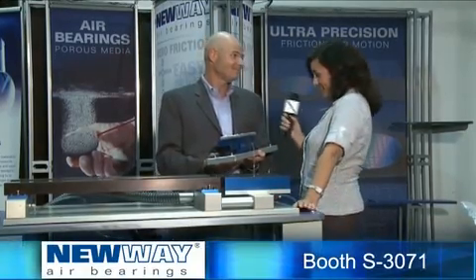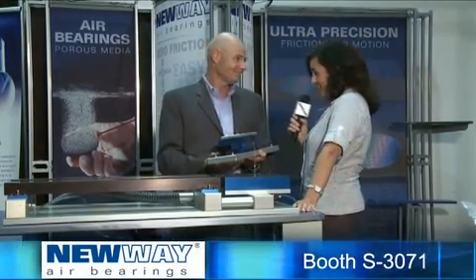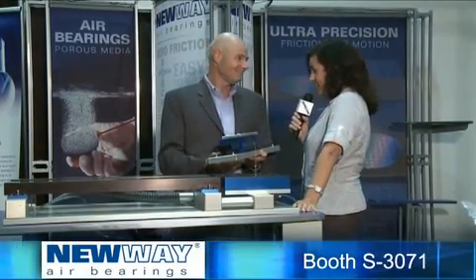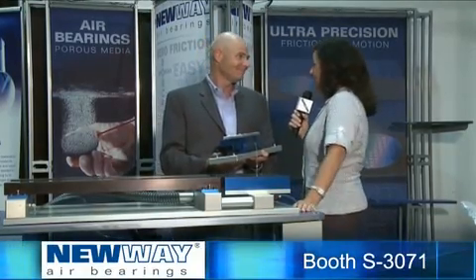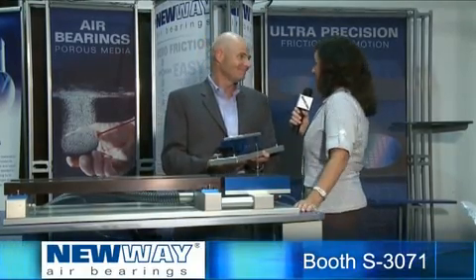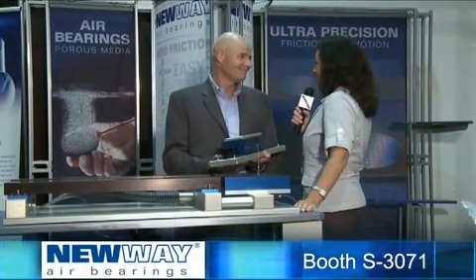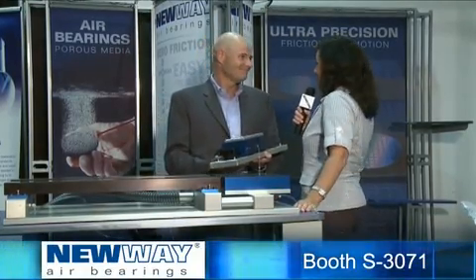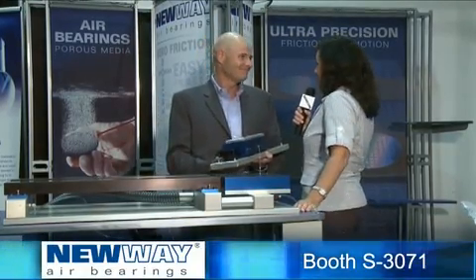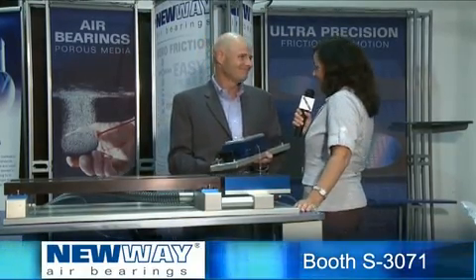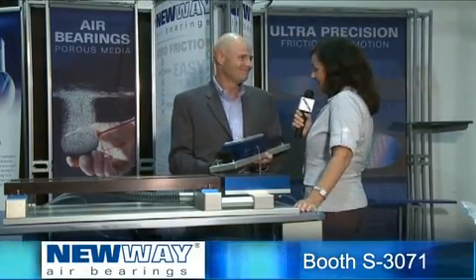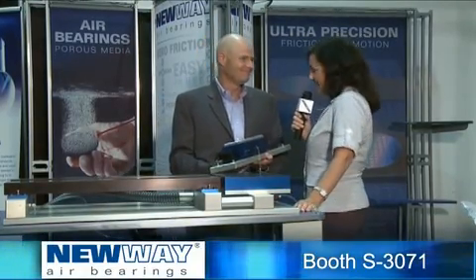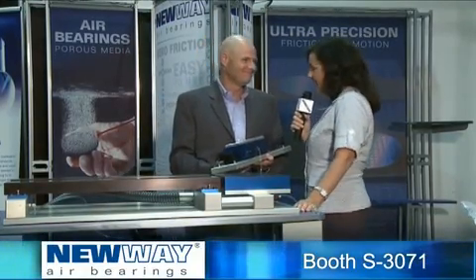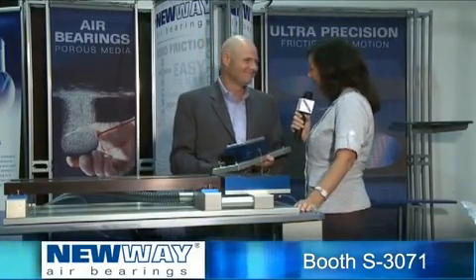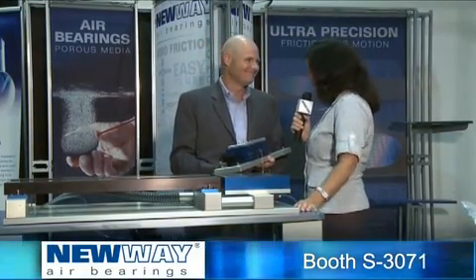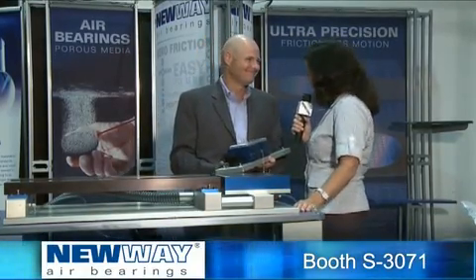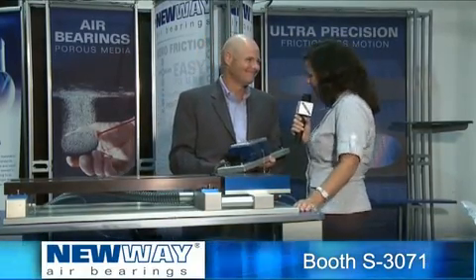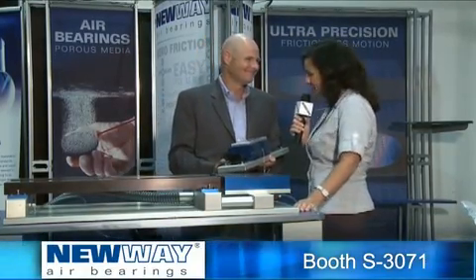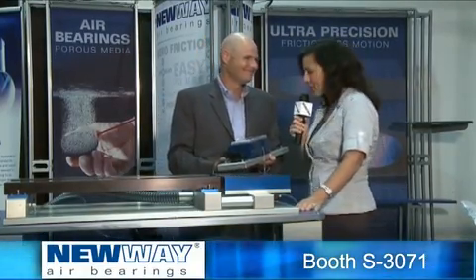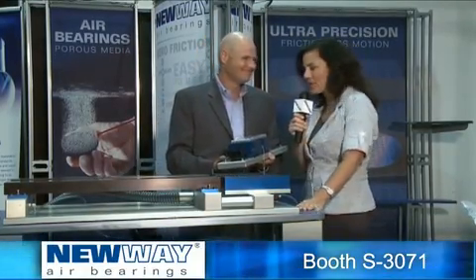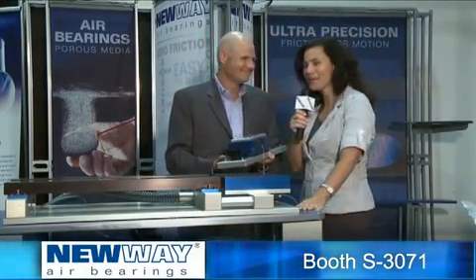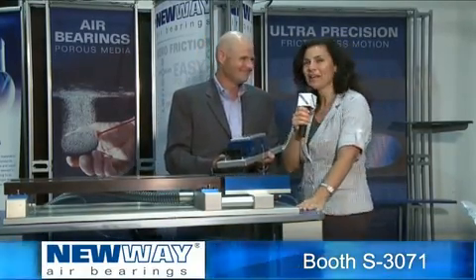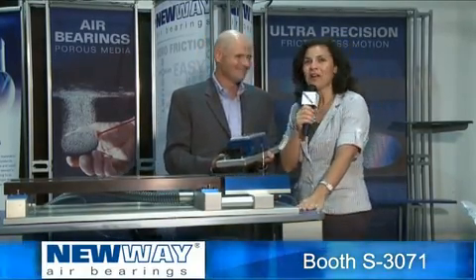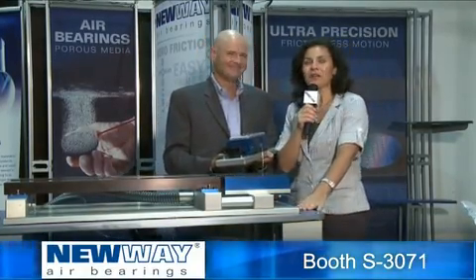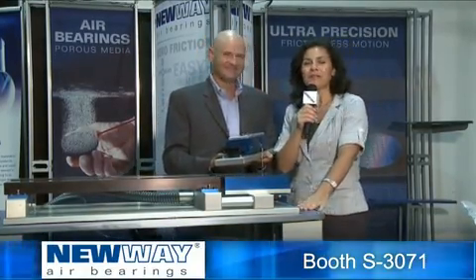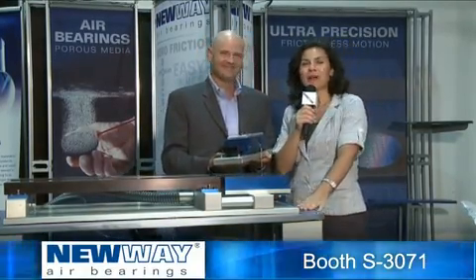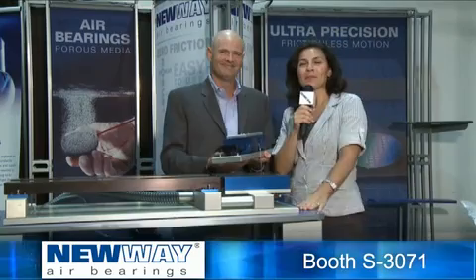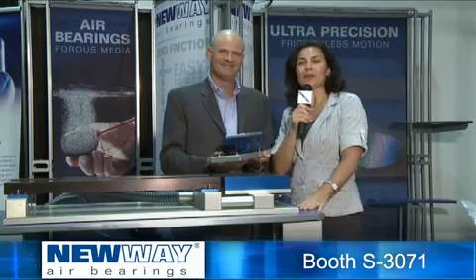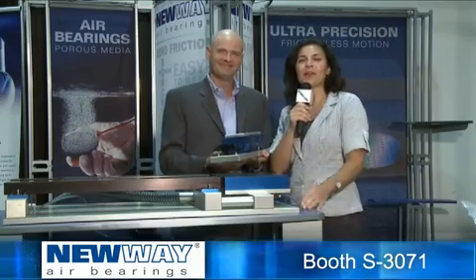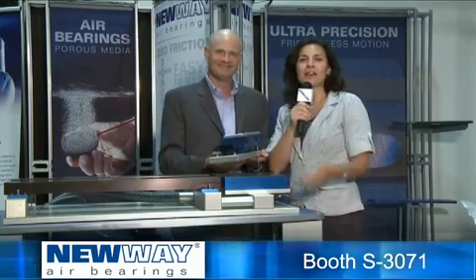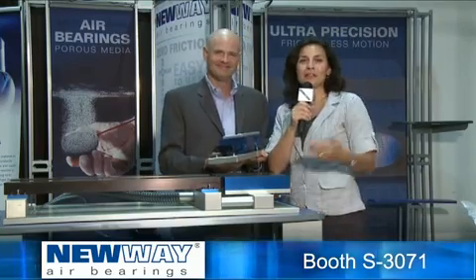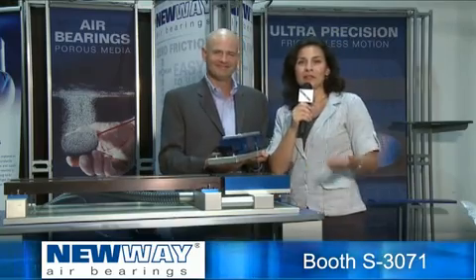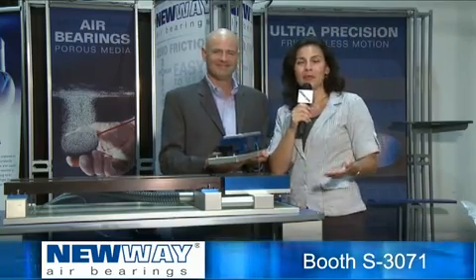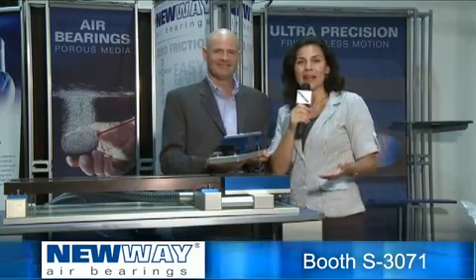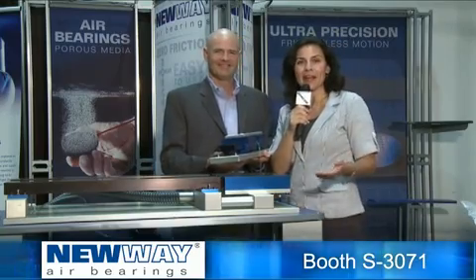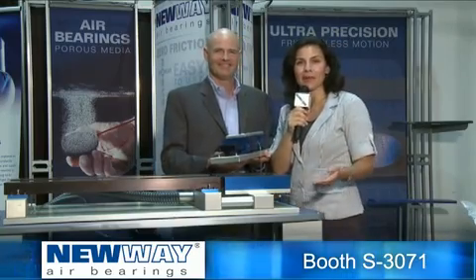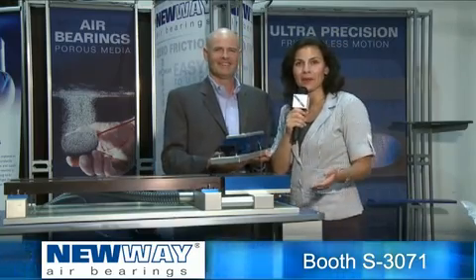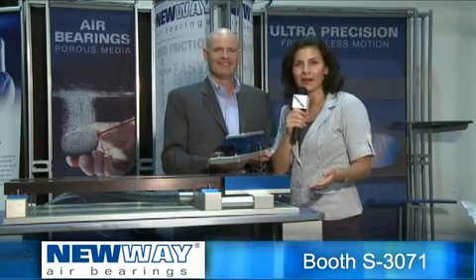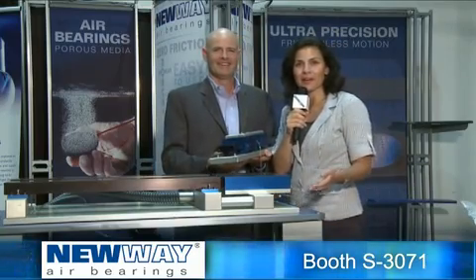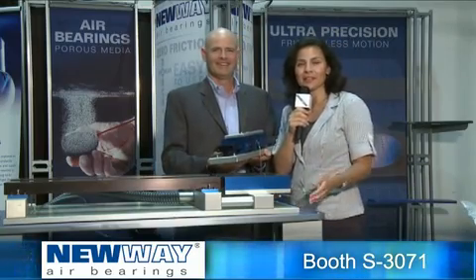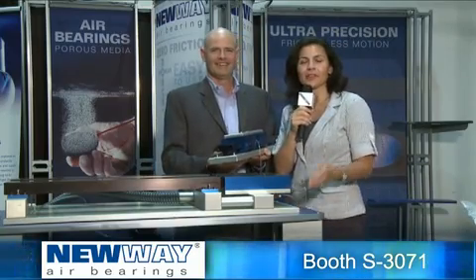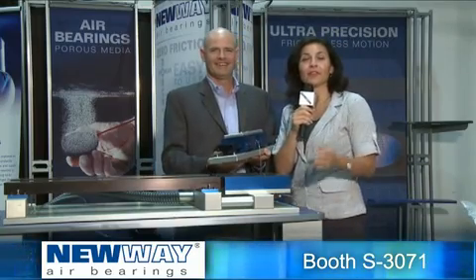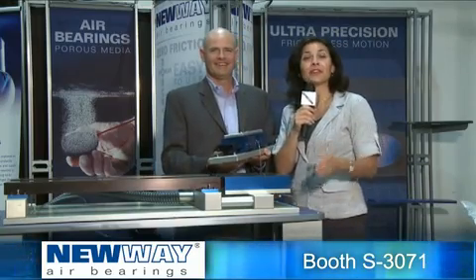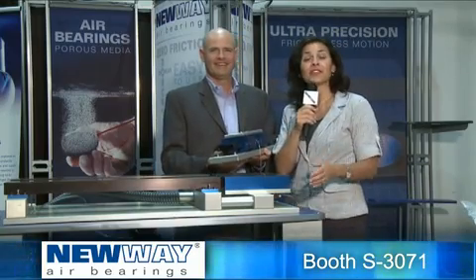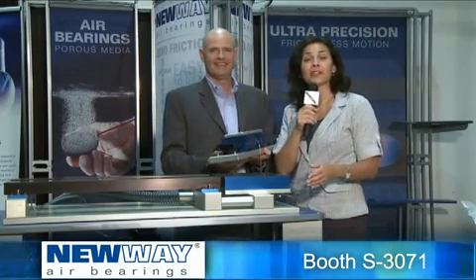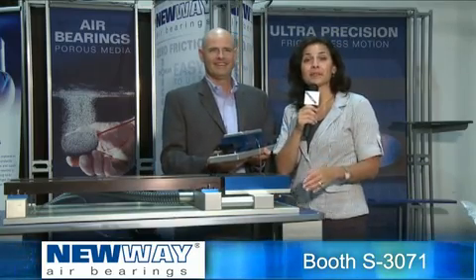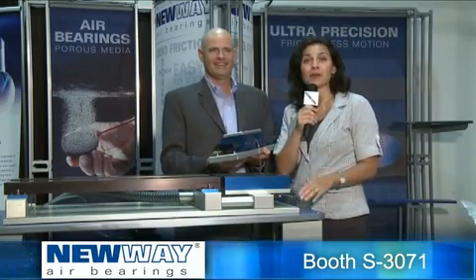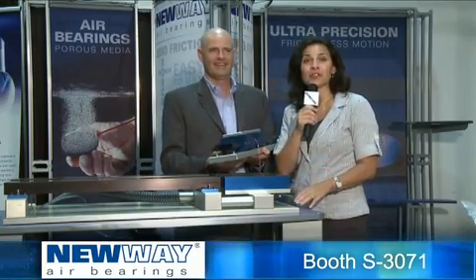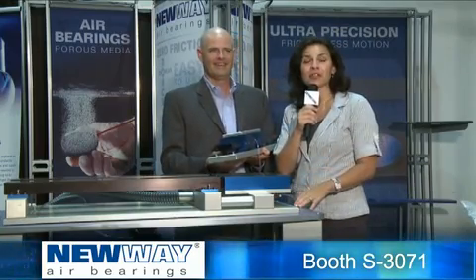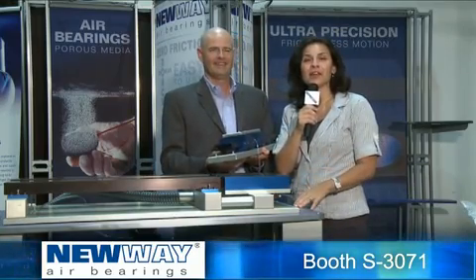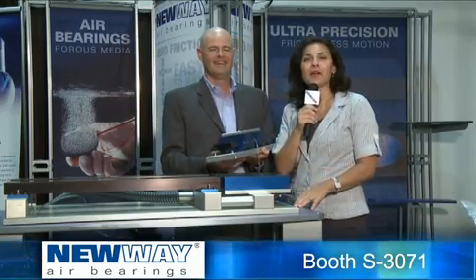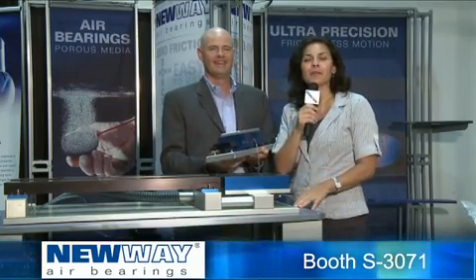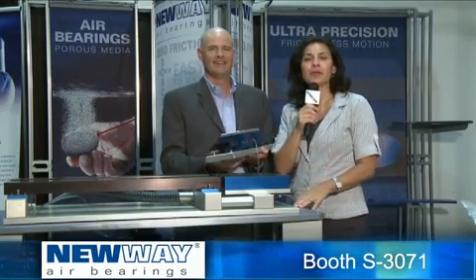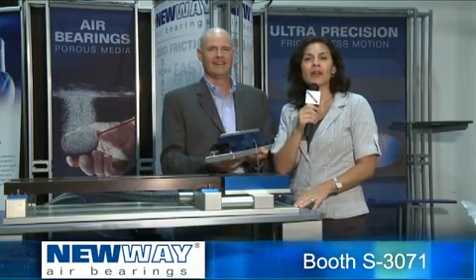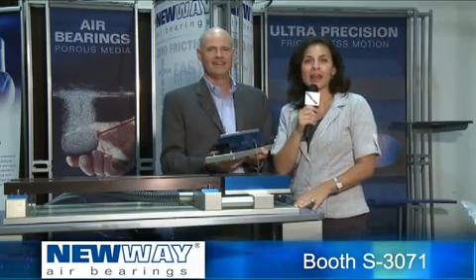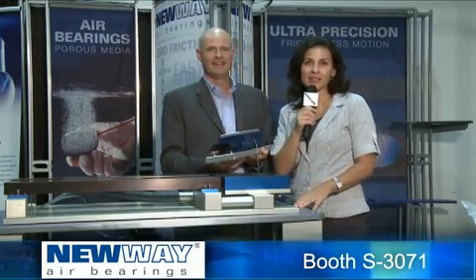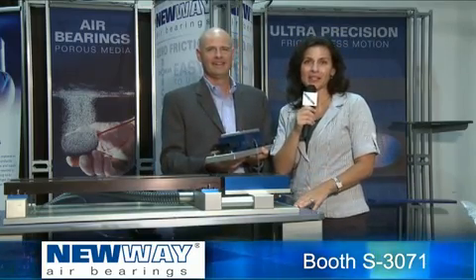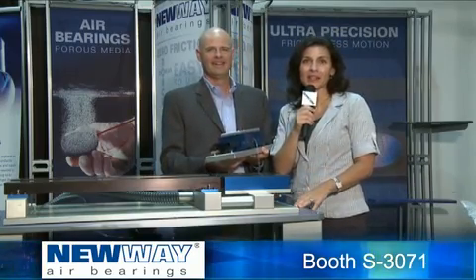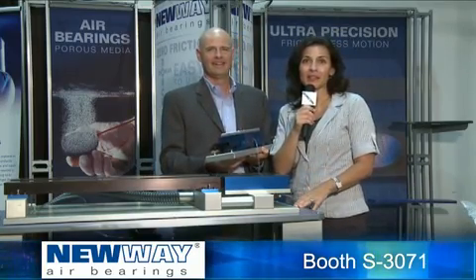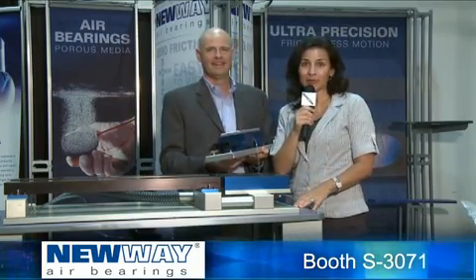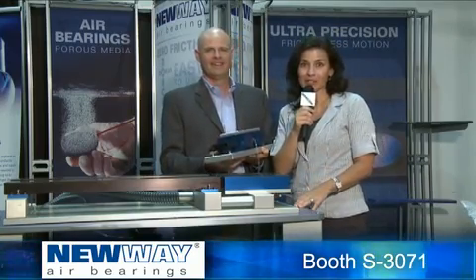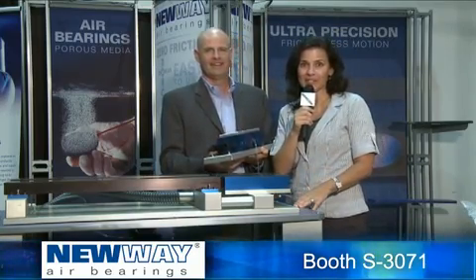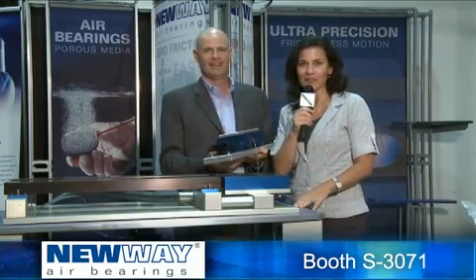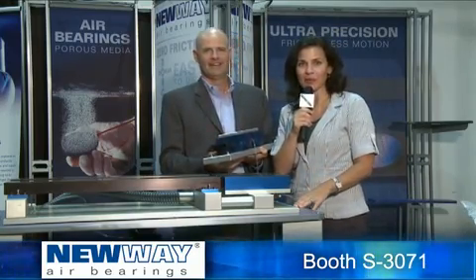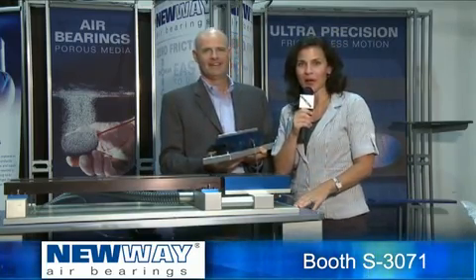It sounds exciting. Have a great show. Remember, New Way Air Bearings, frictionless motion, booth S3071.